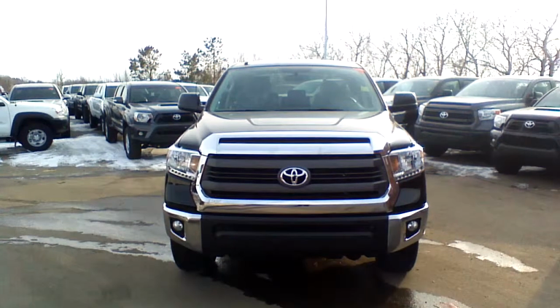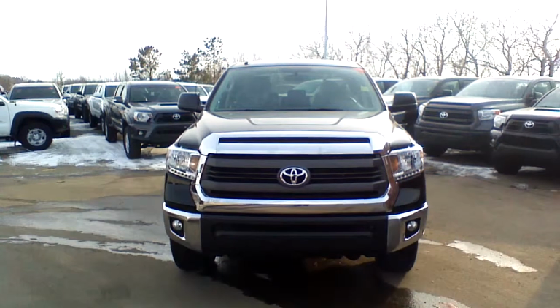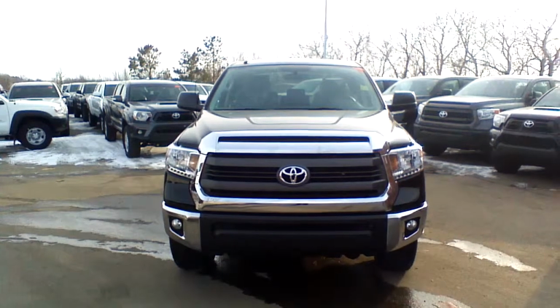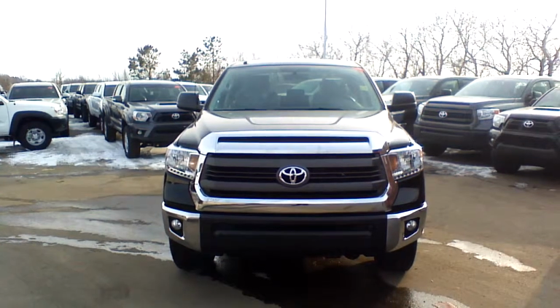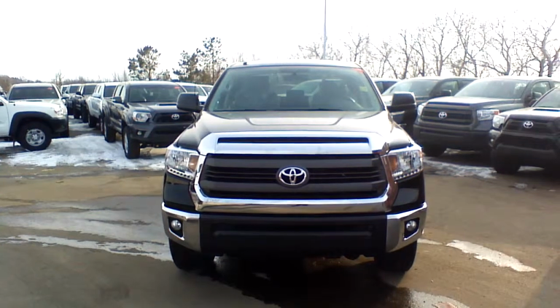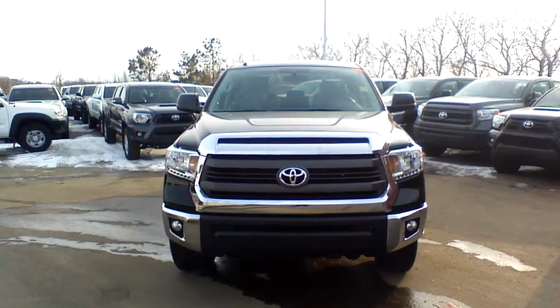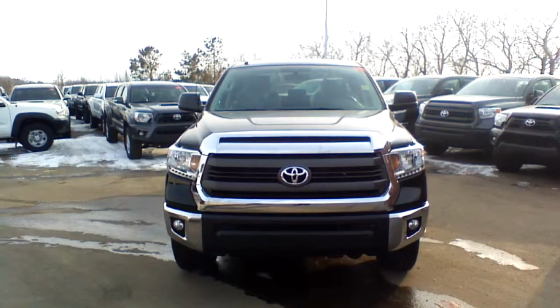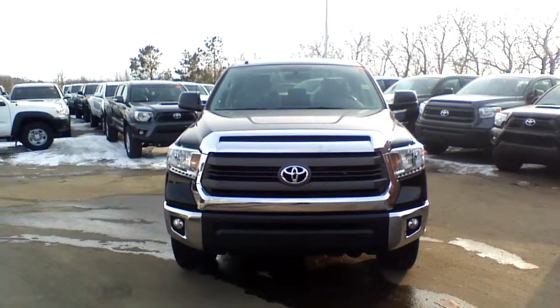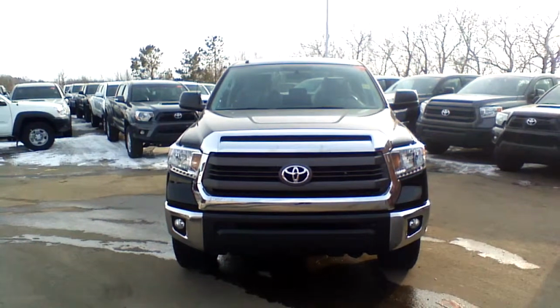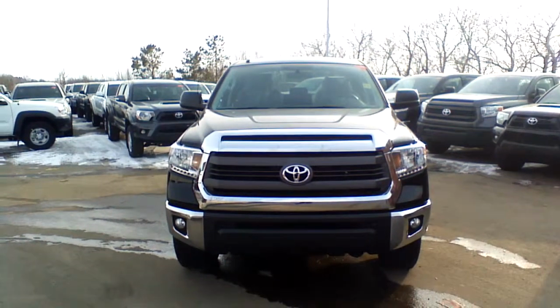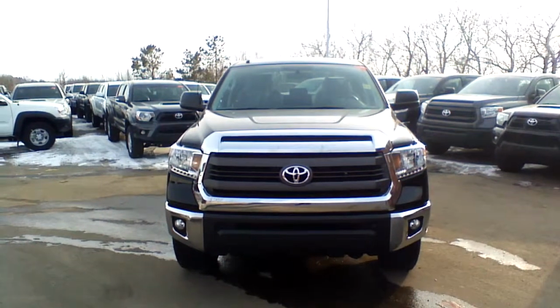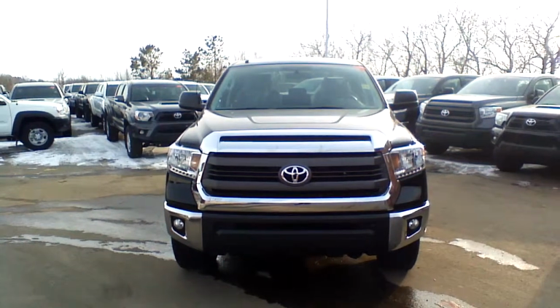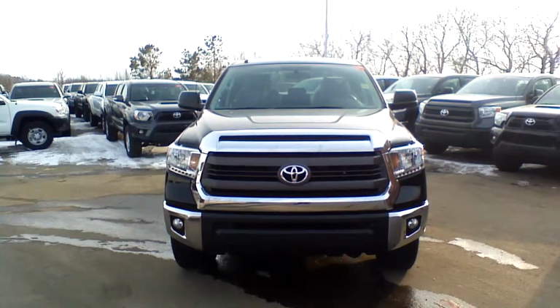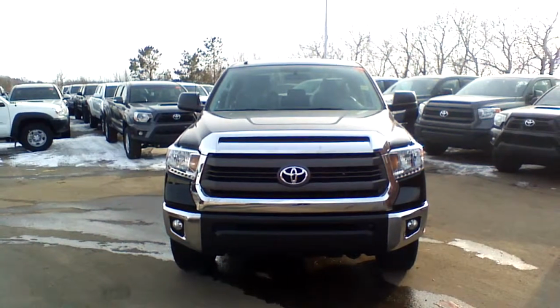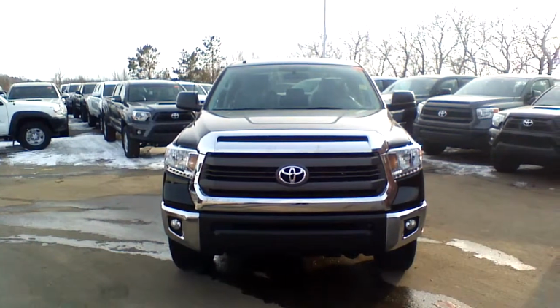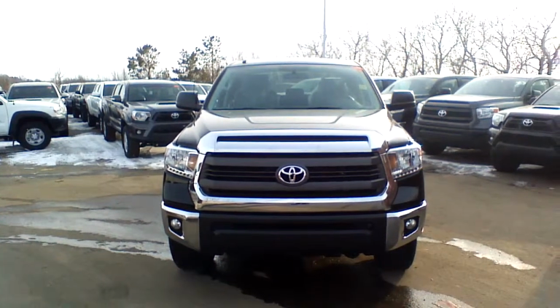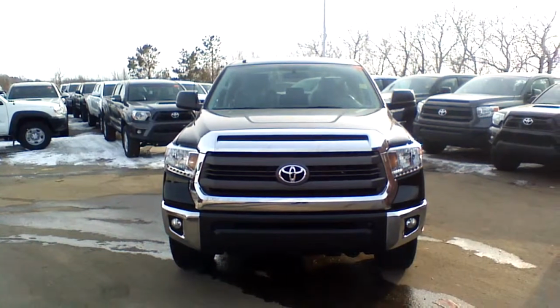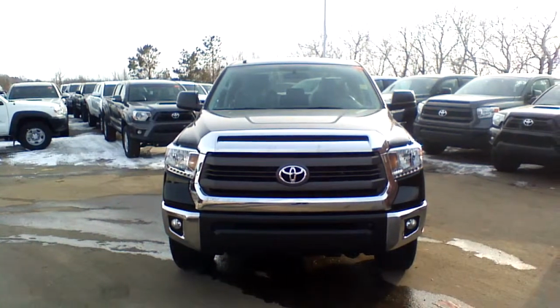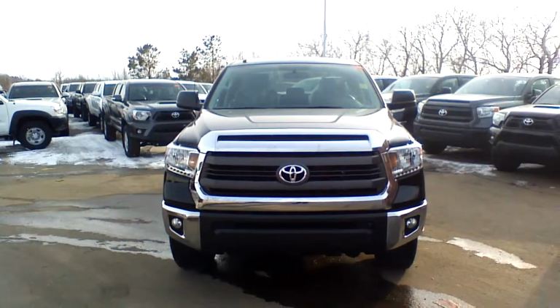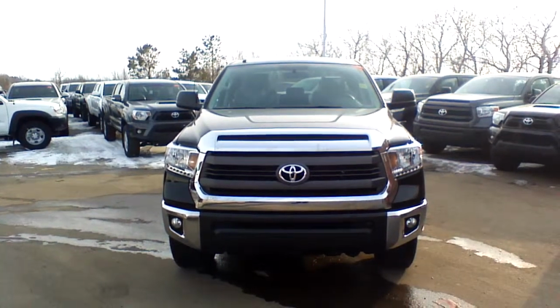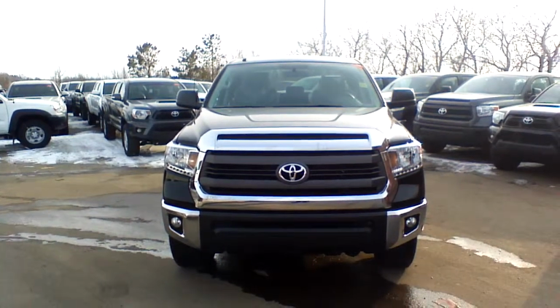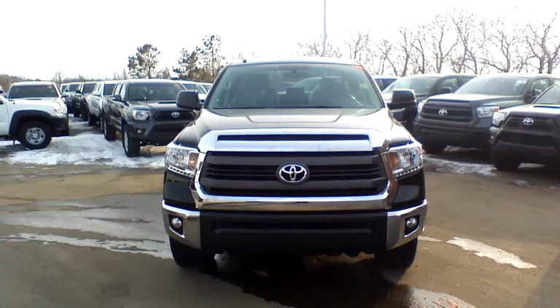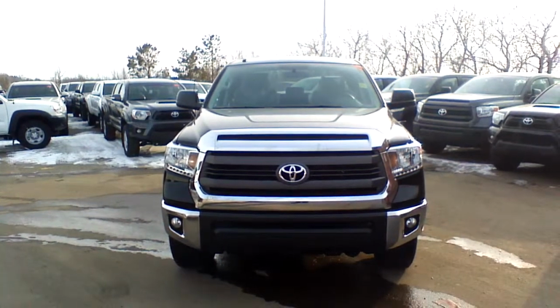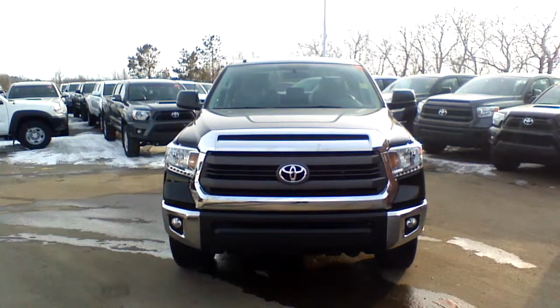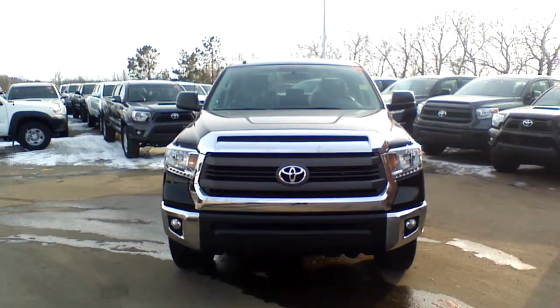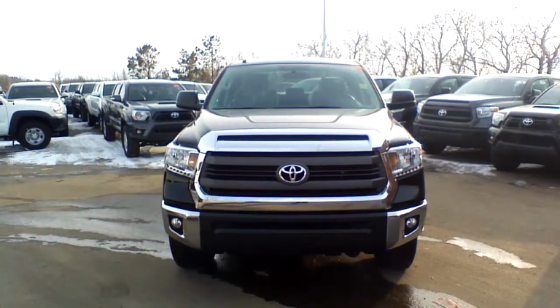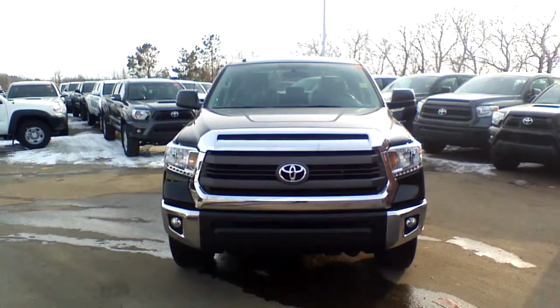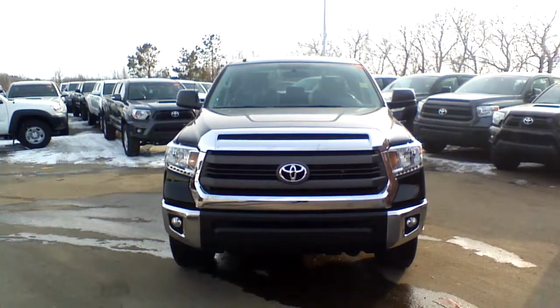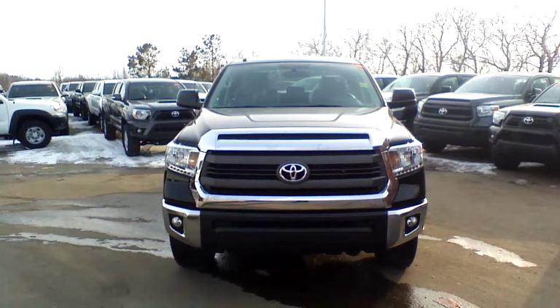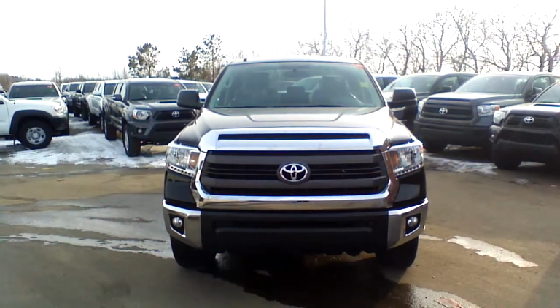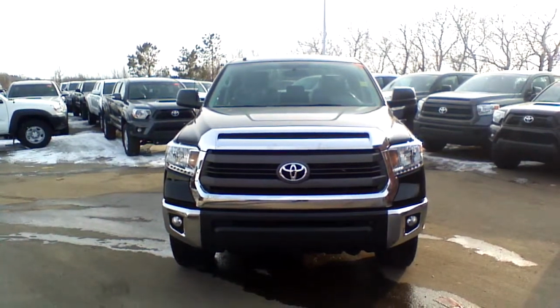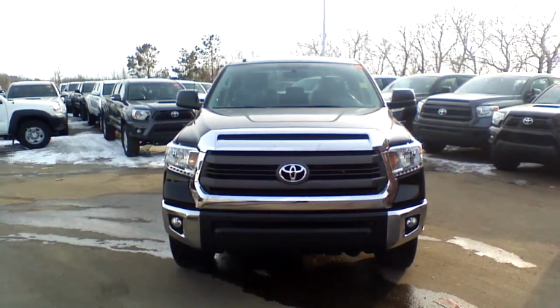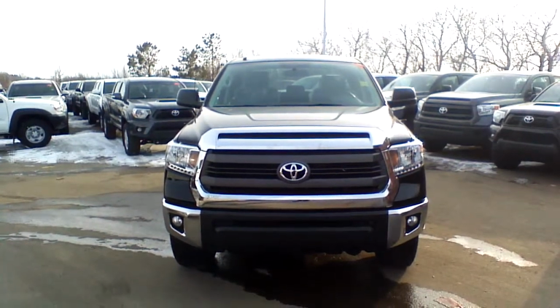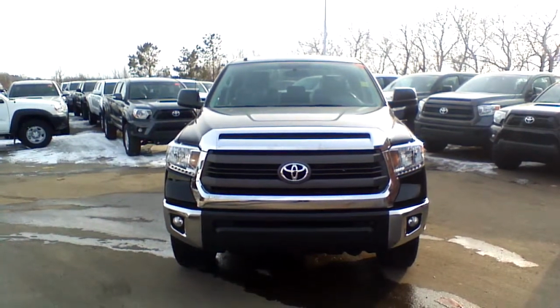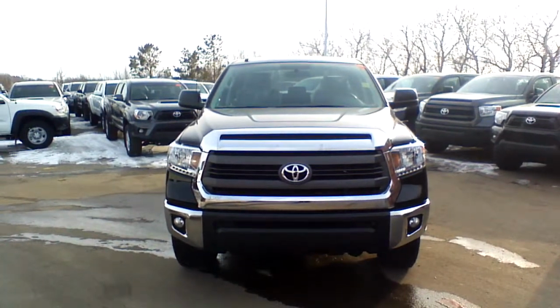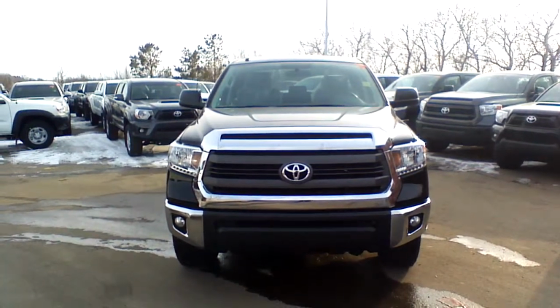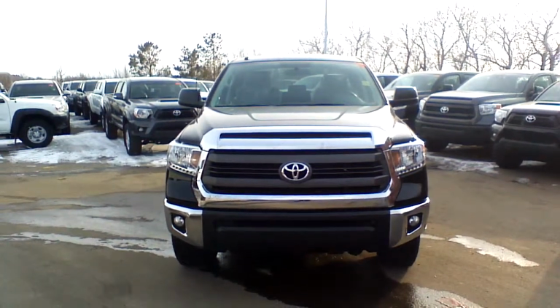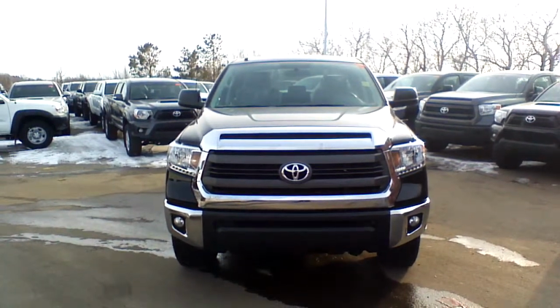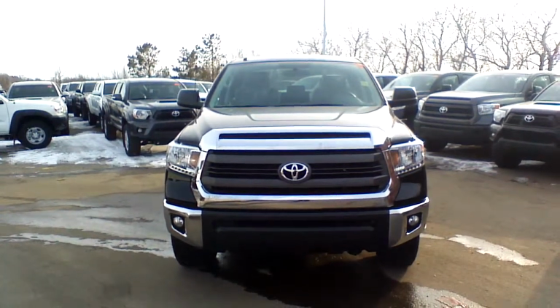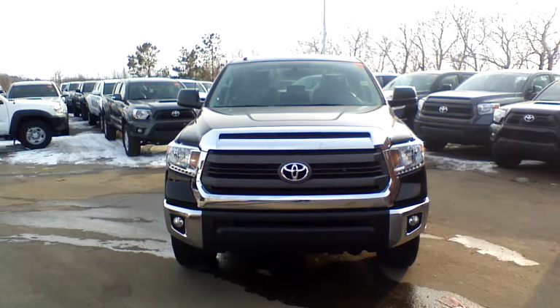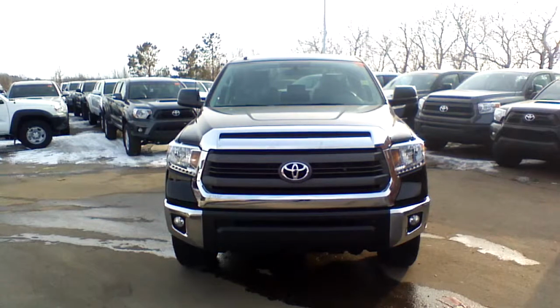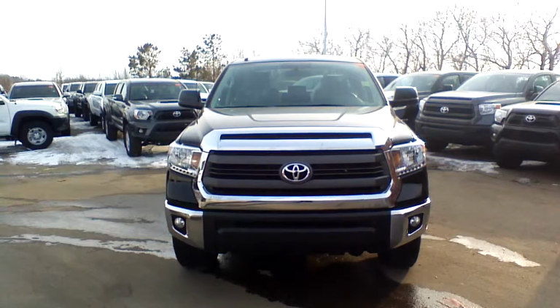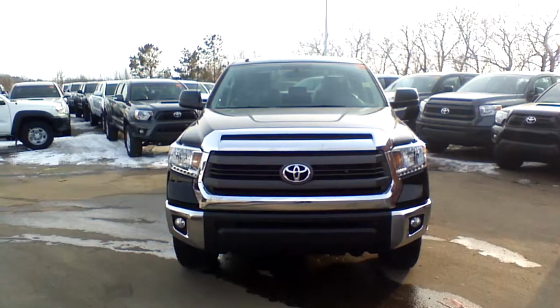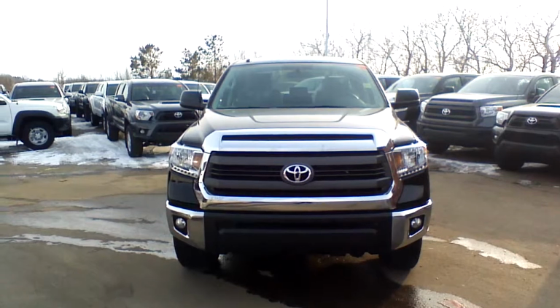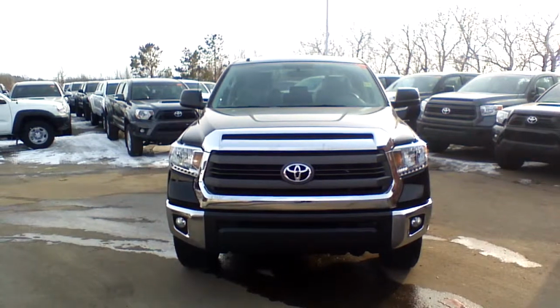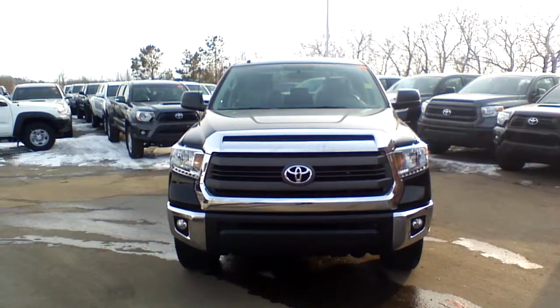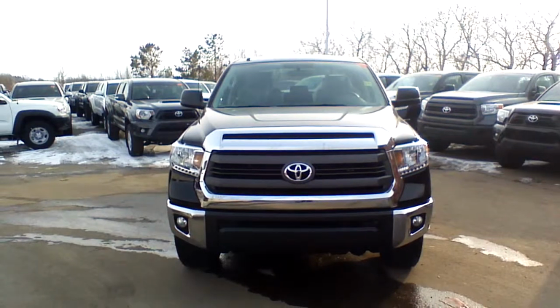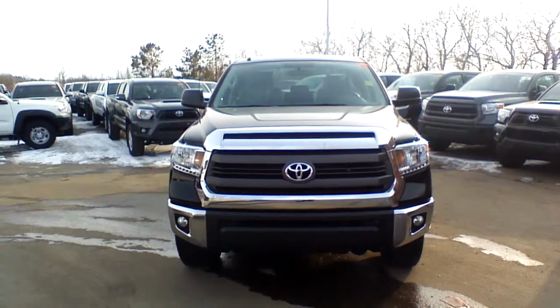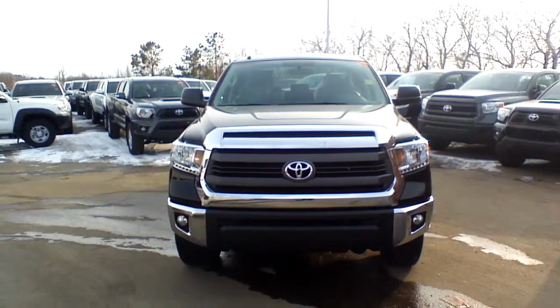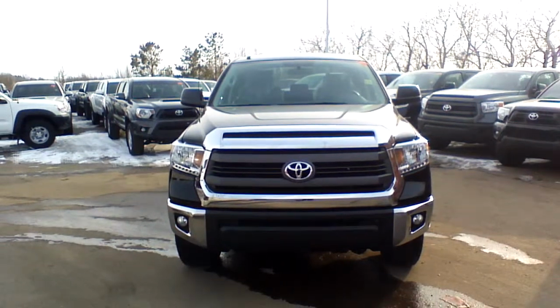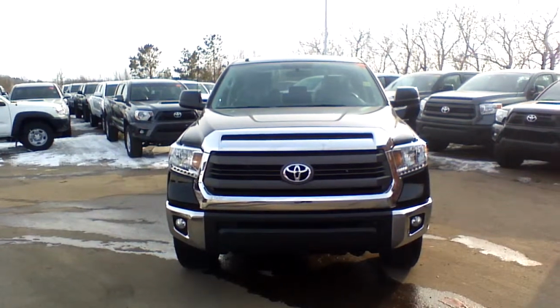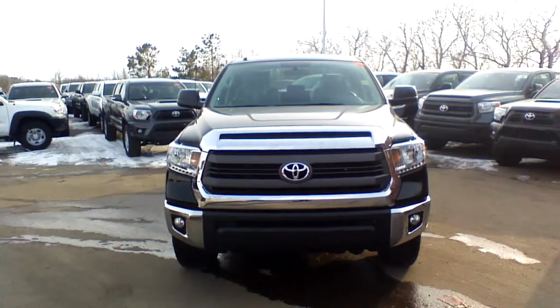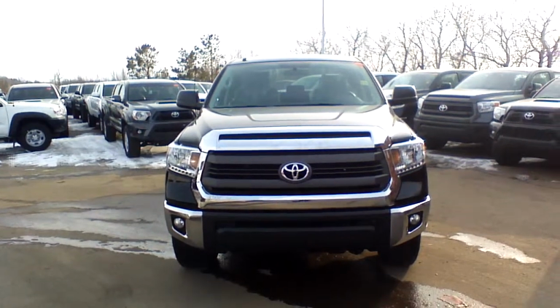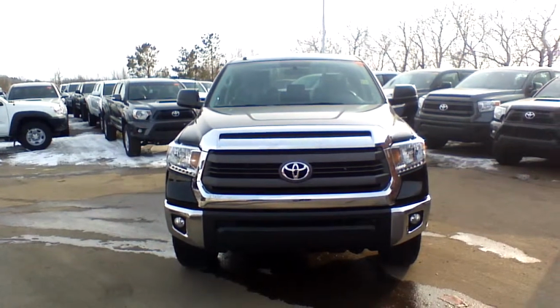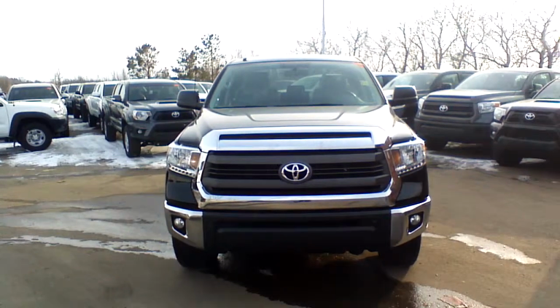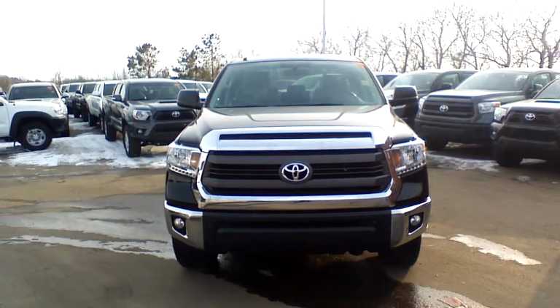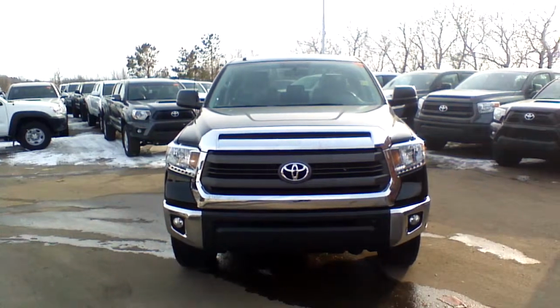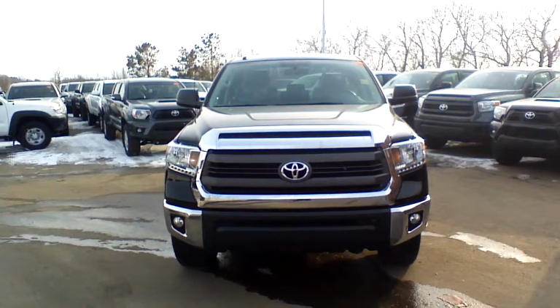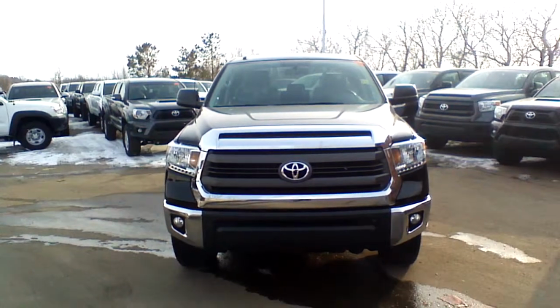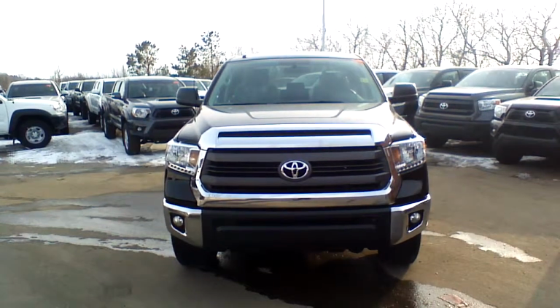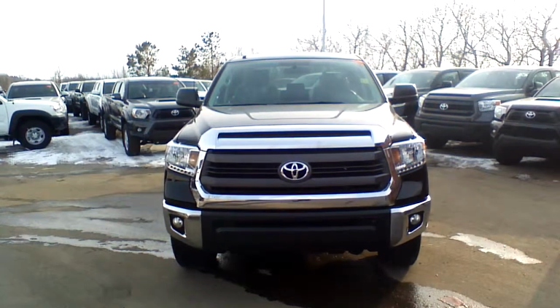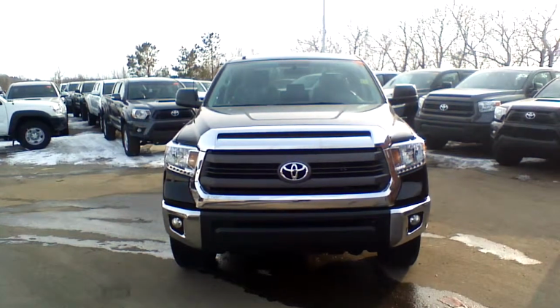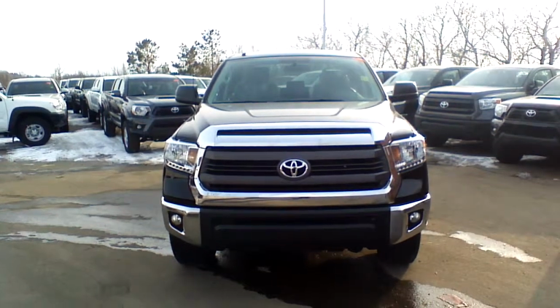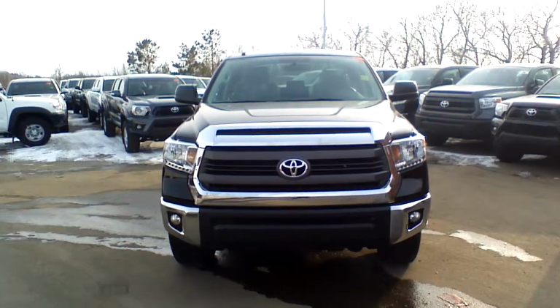Hi Kelly, it's Dom again from Surepart Toyota, and this is a 2014 Toyota Tundra with the SR5 Plus package.